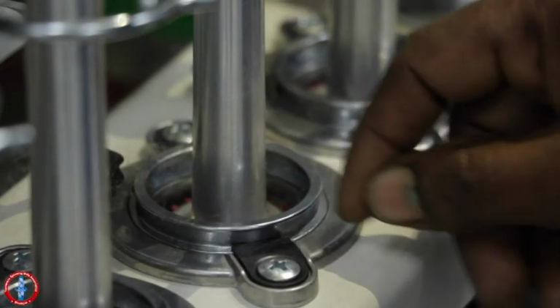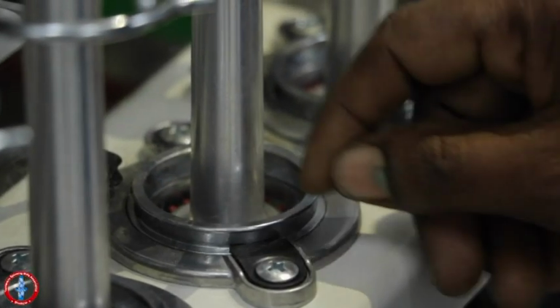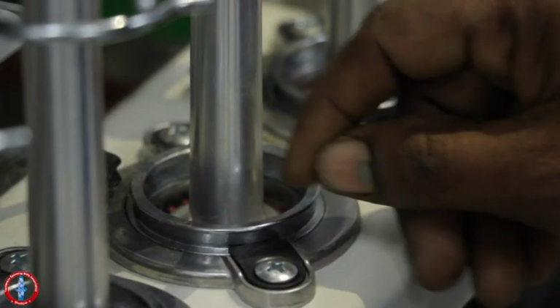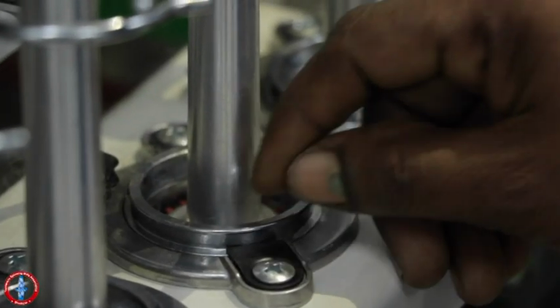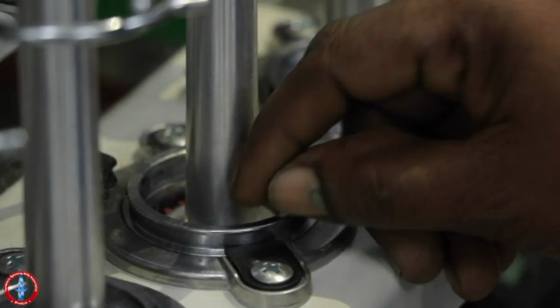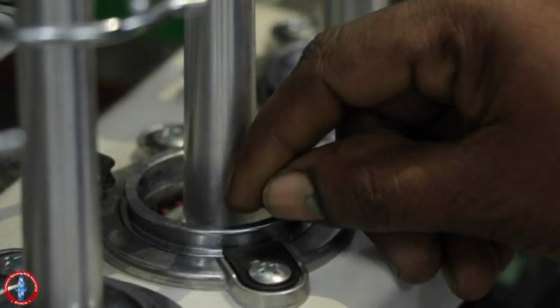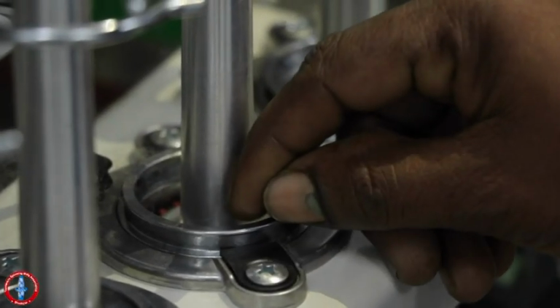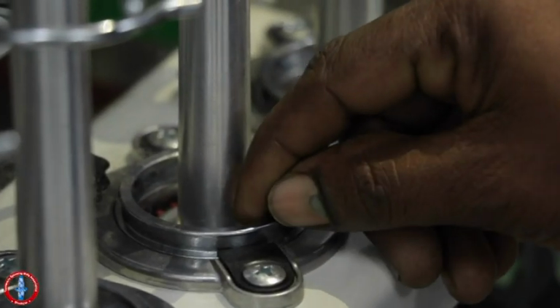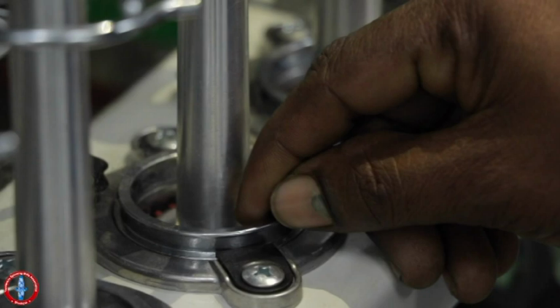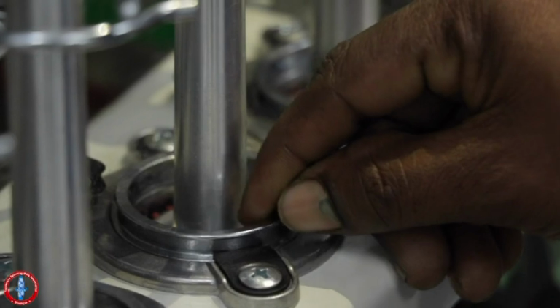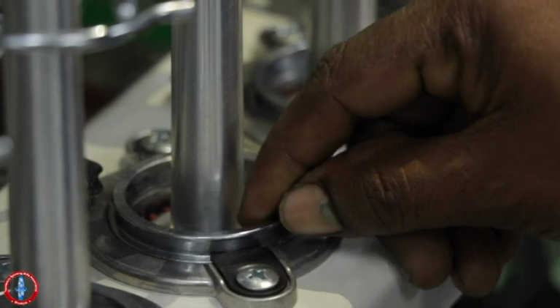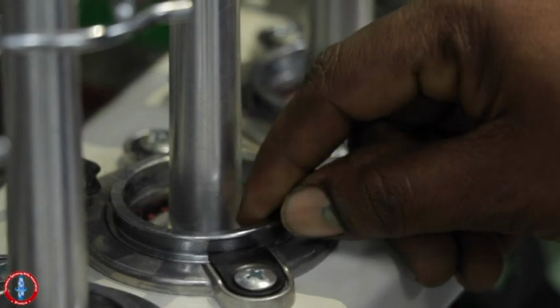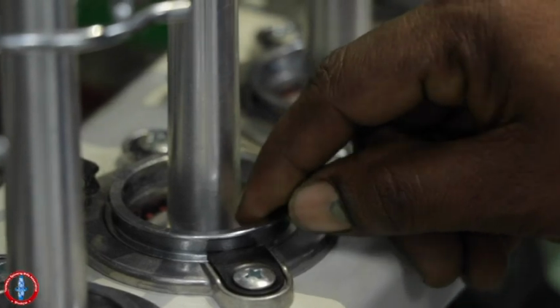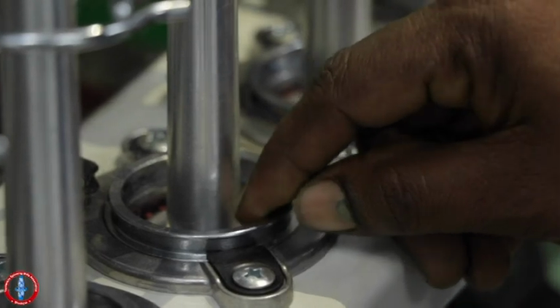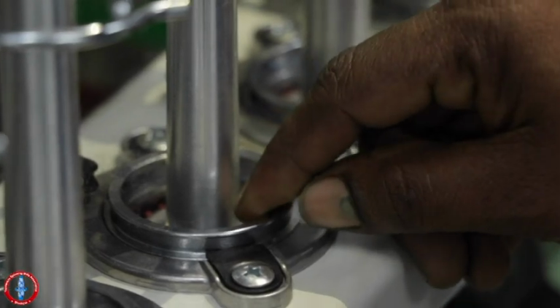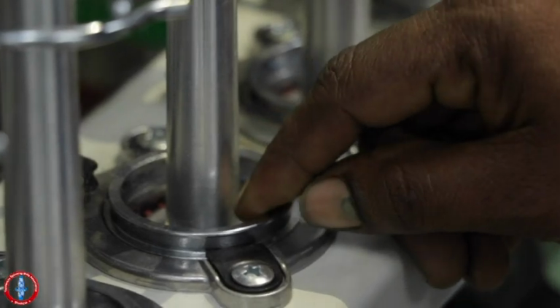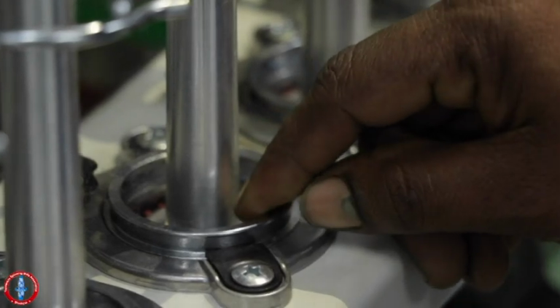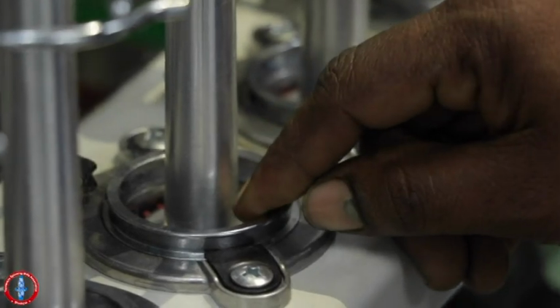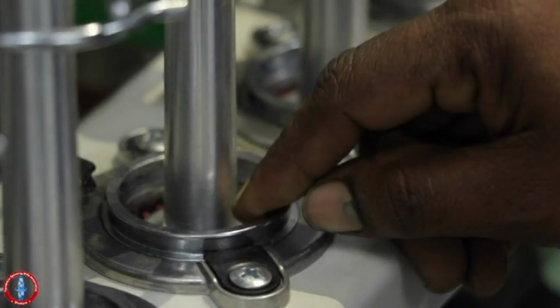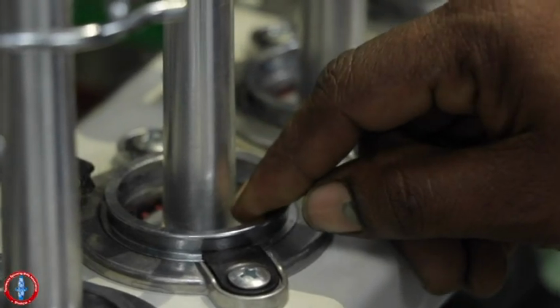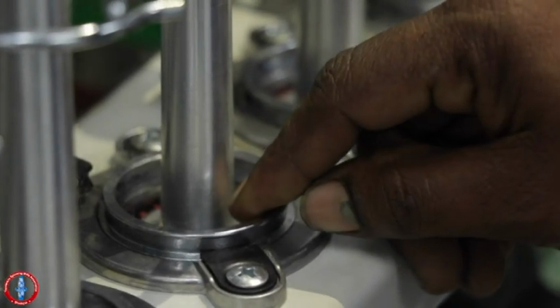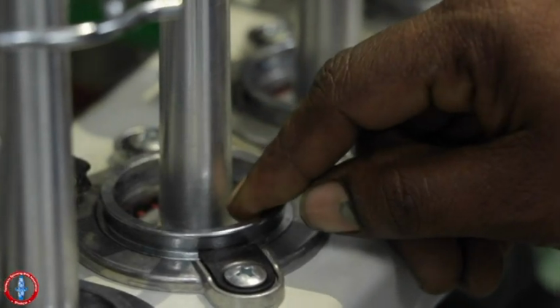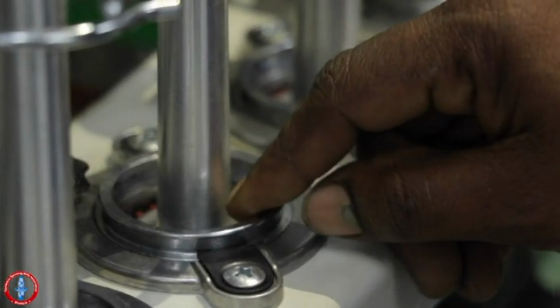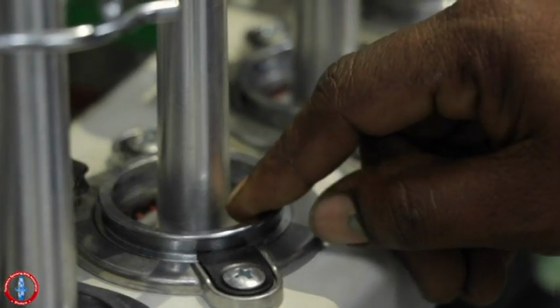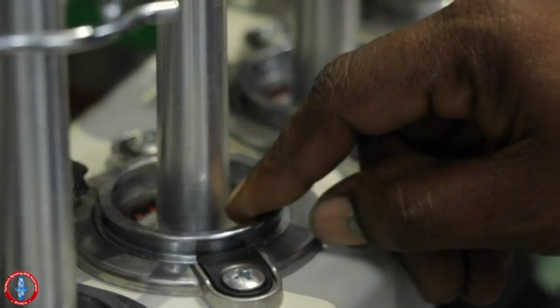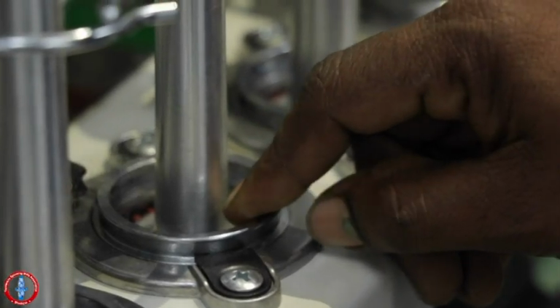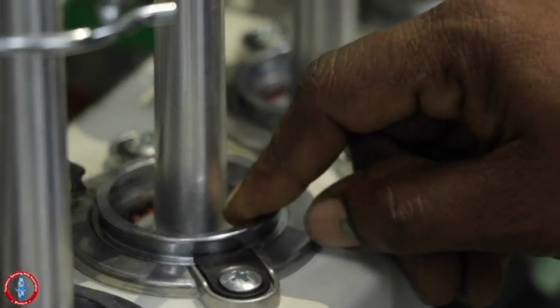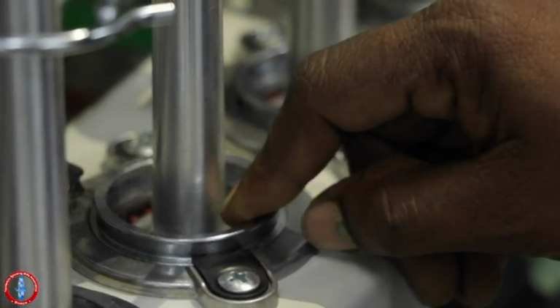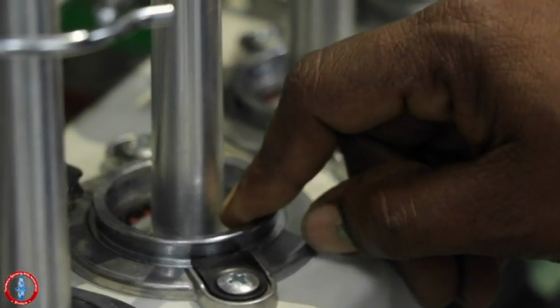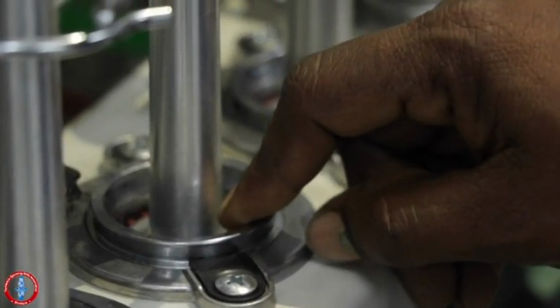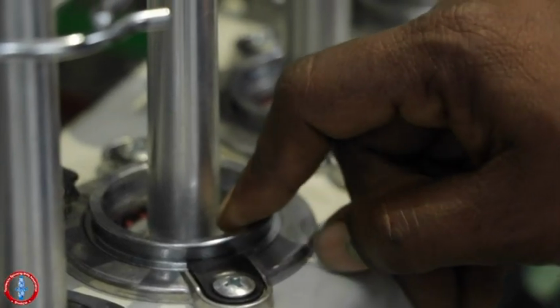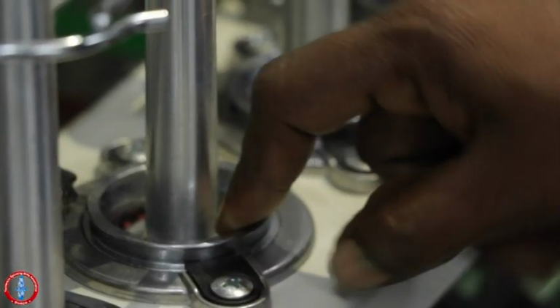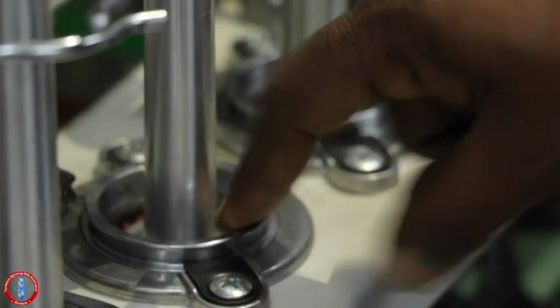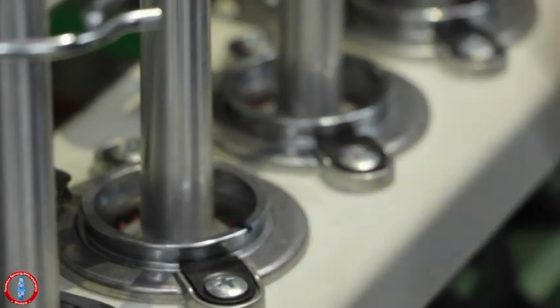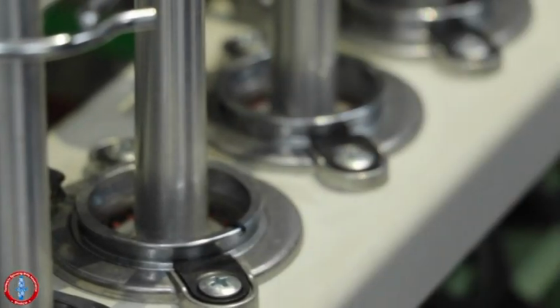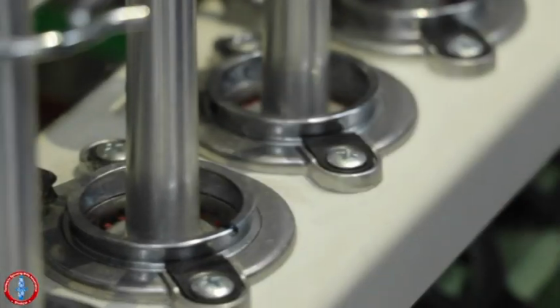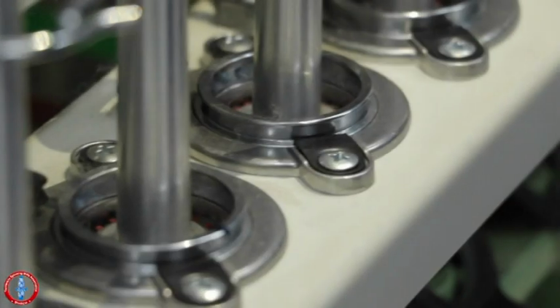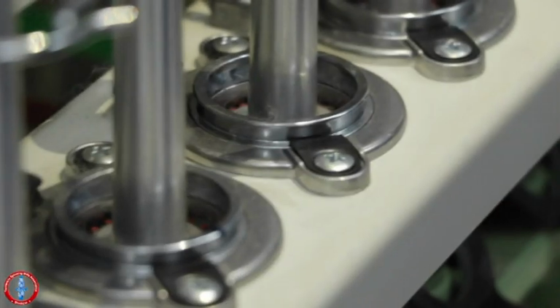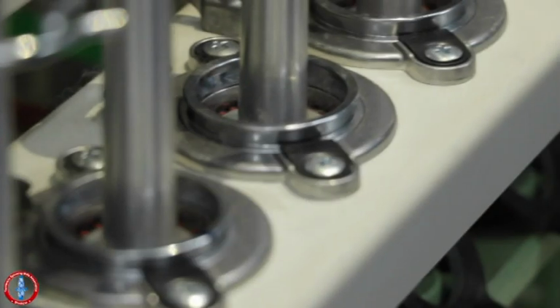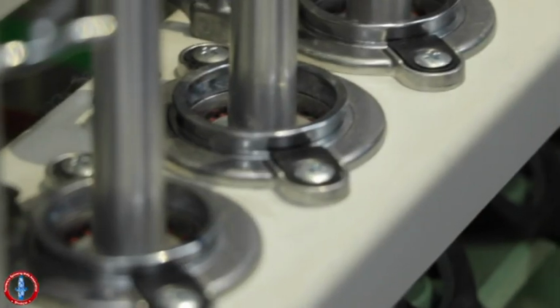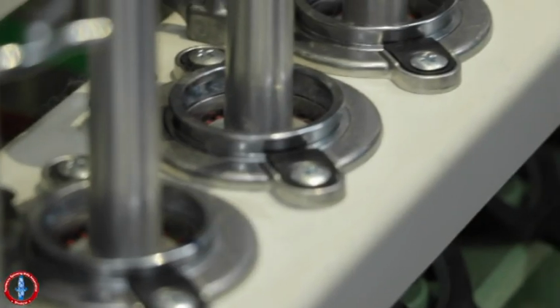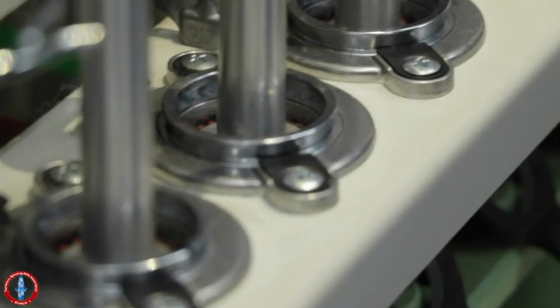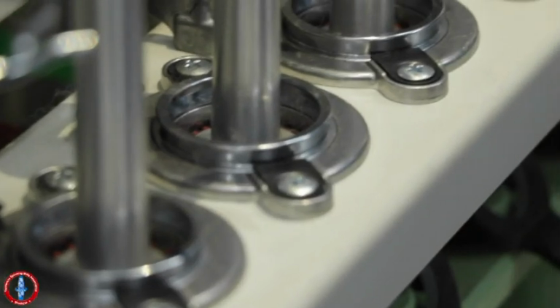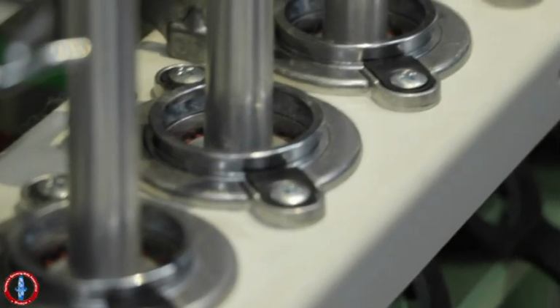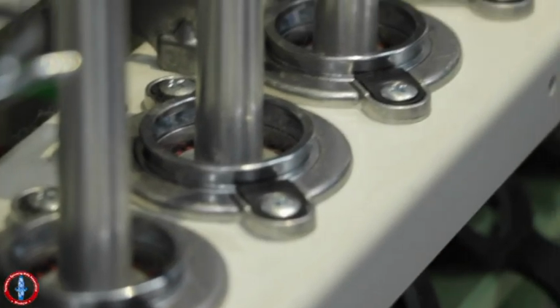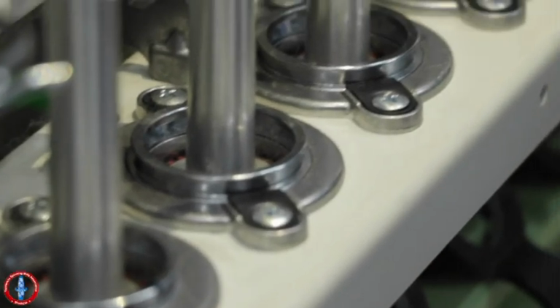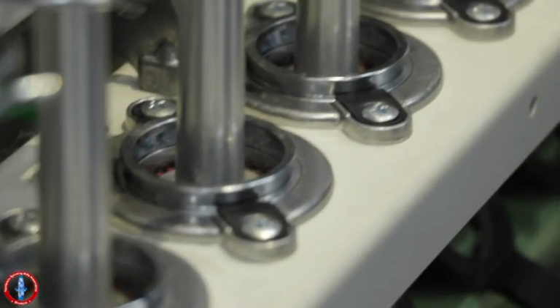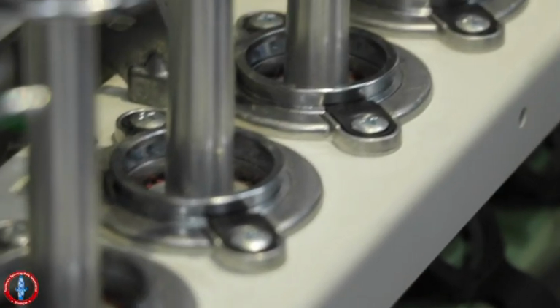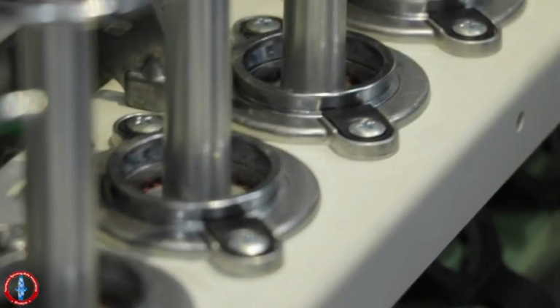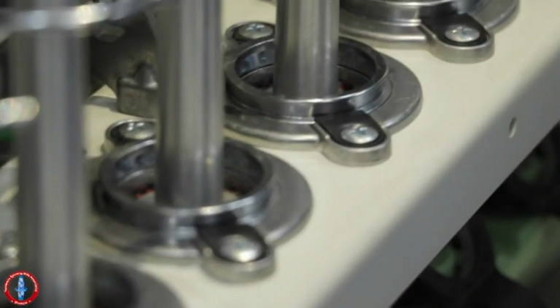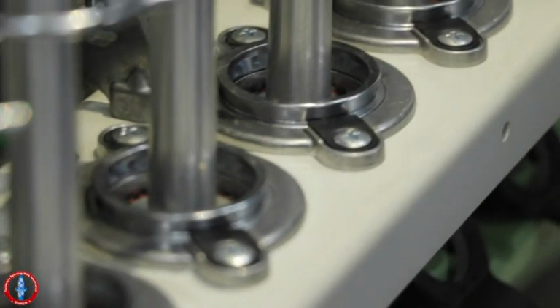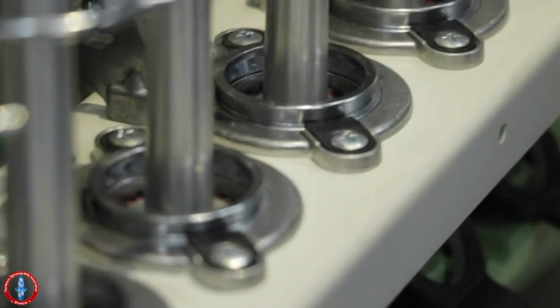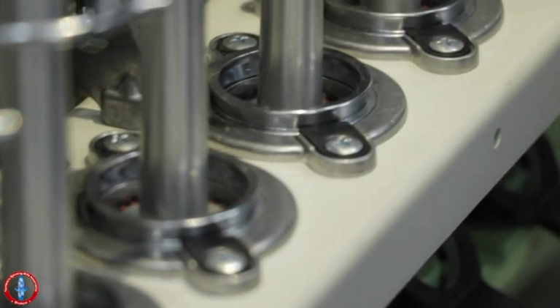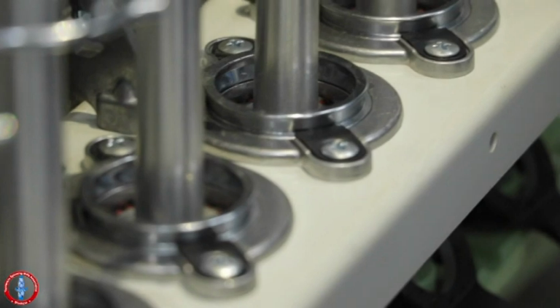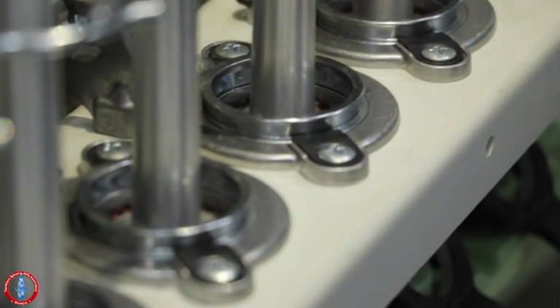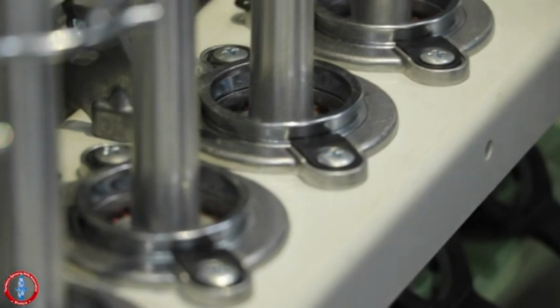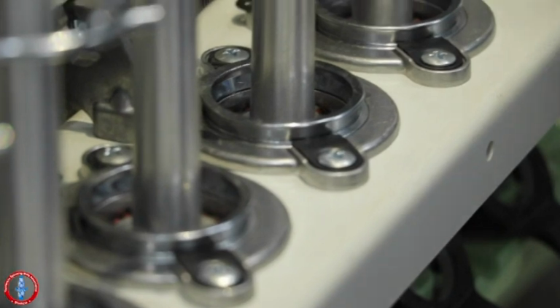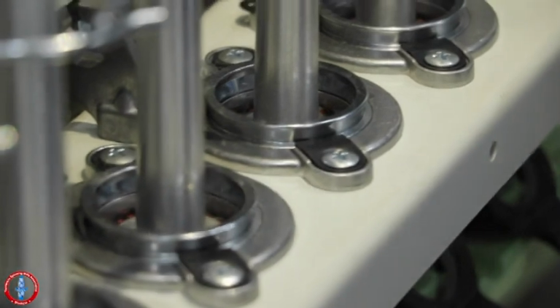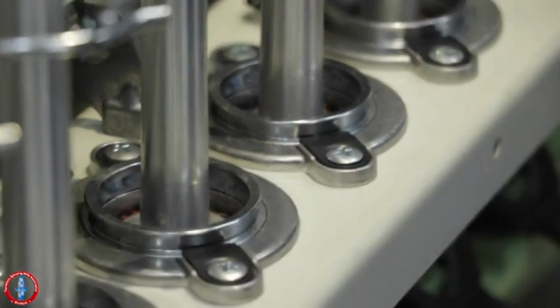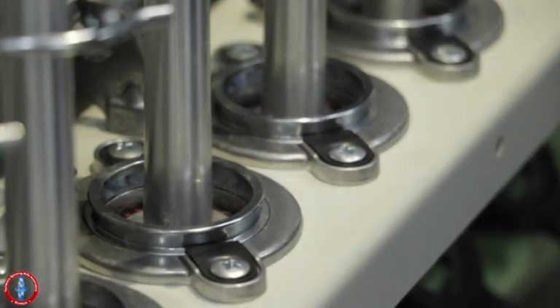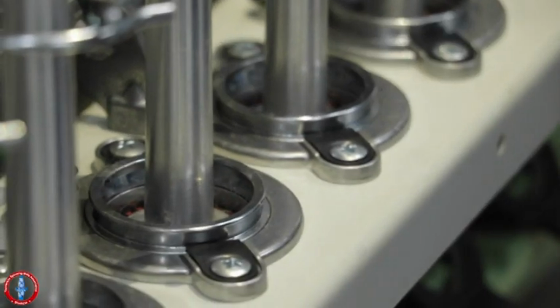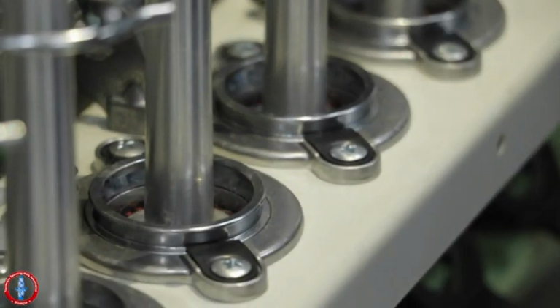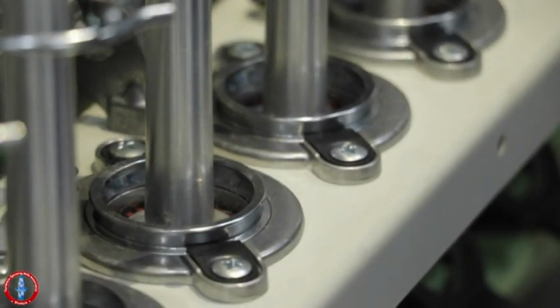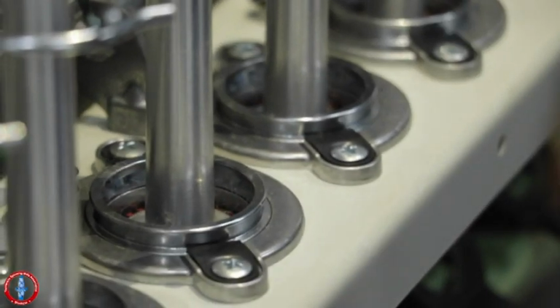Inserting Yarn Traveller: ensure the traveller number used is correct. Never use a damaged or already used traveller.